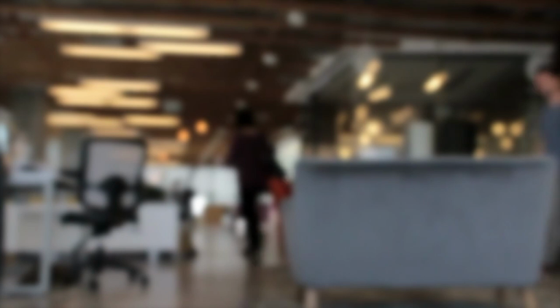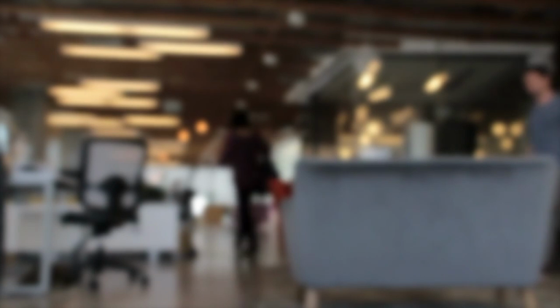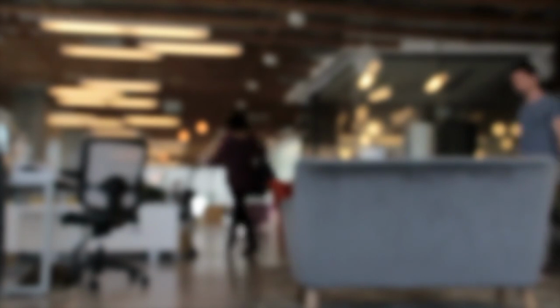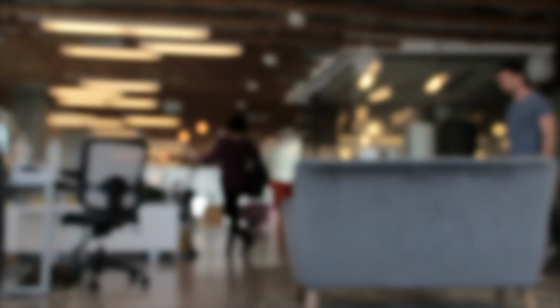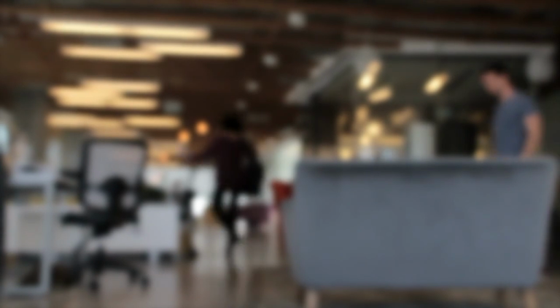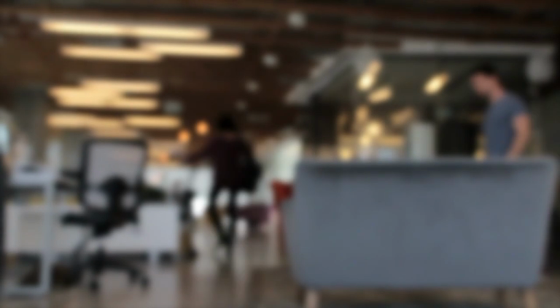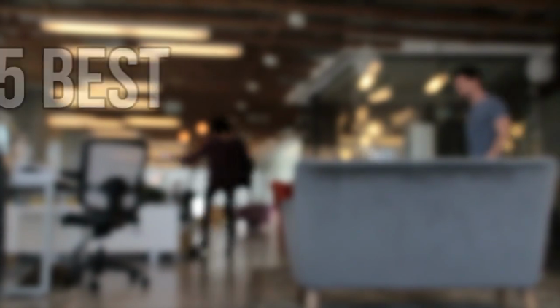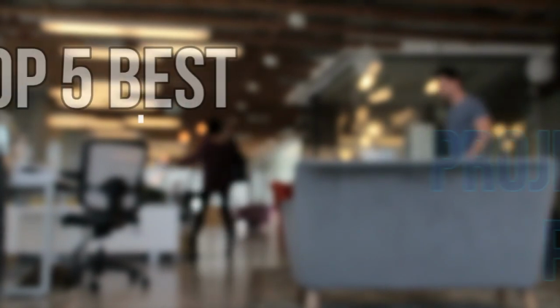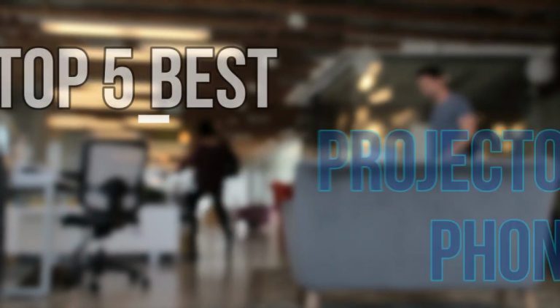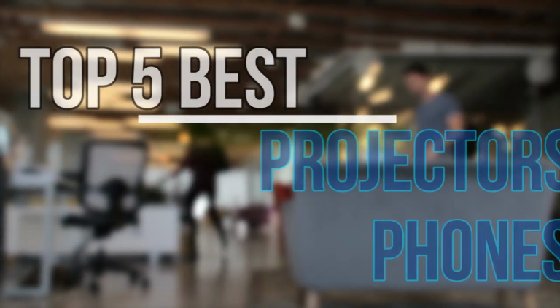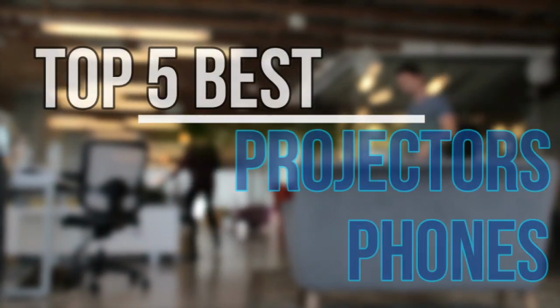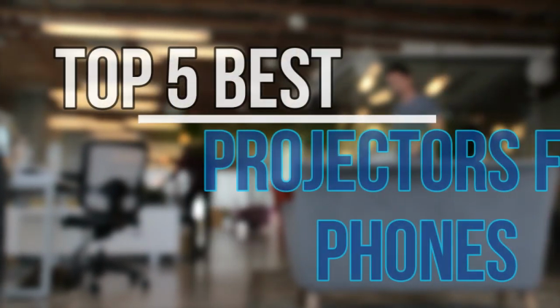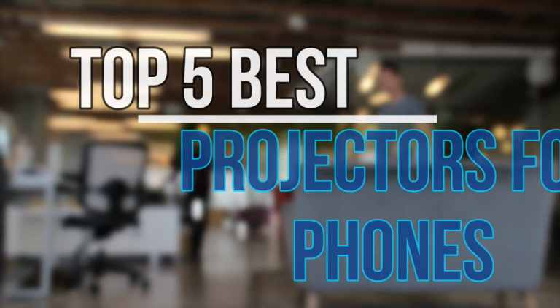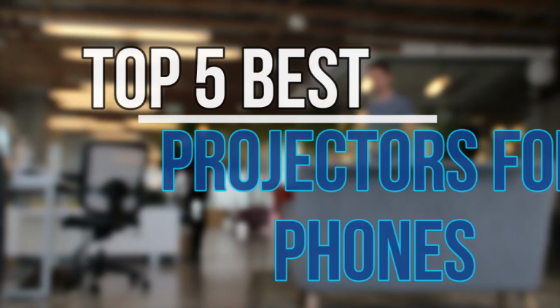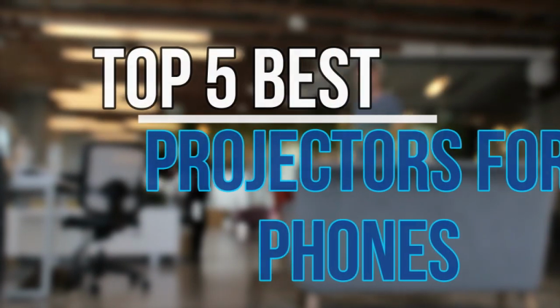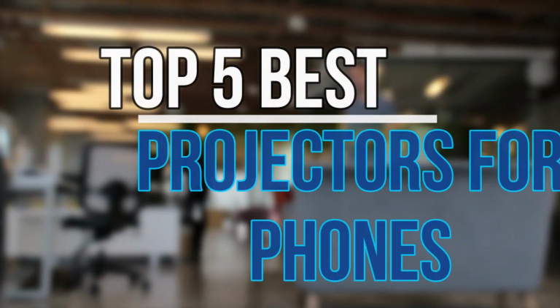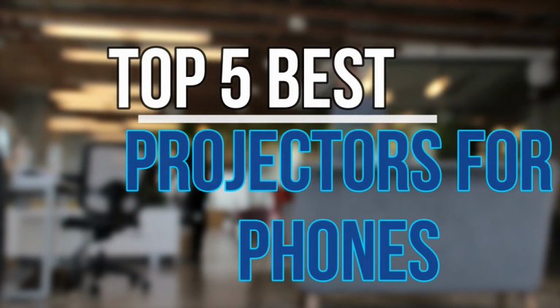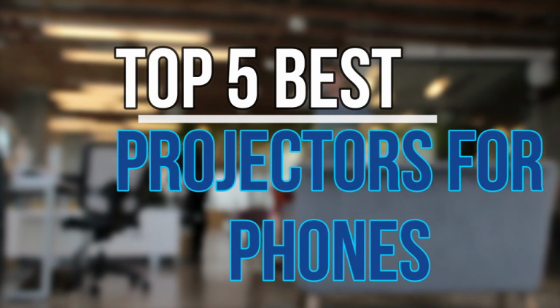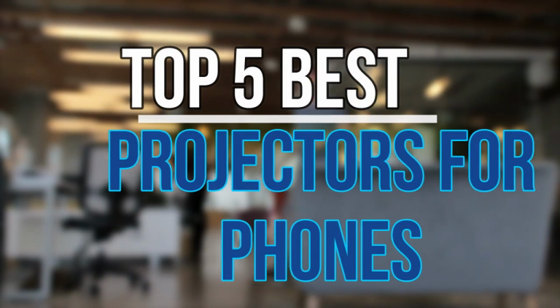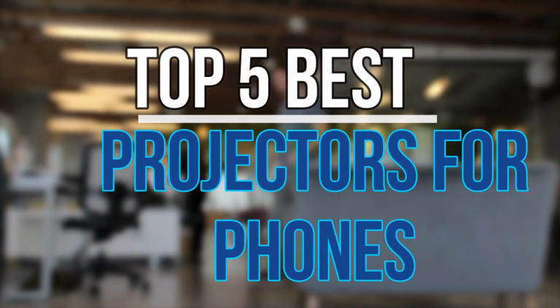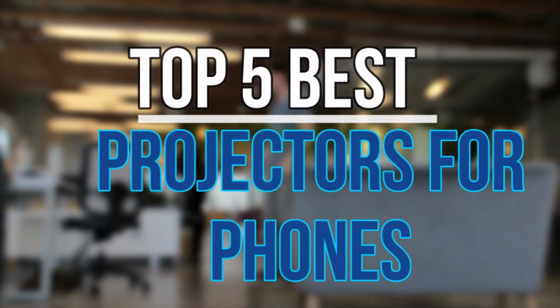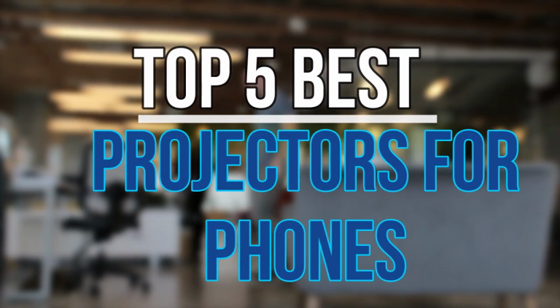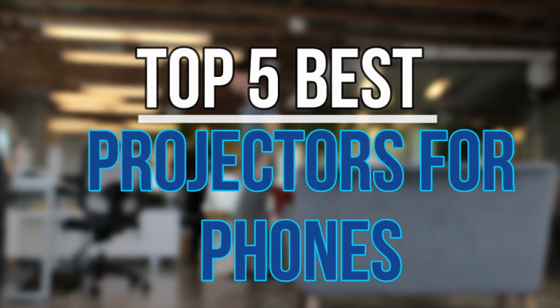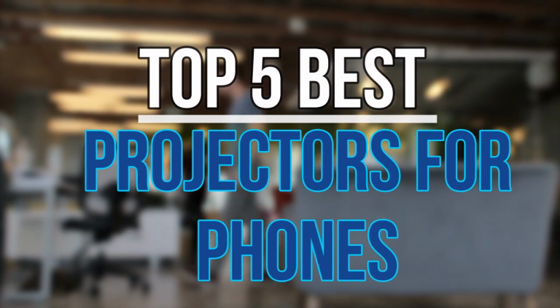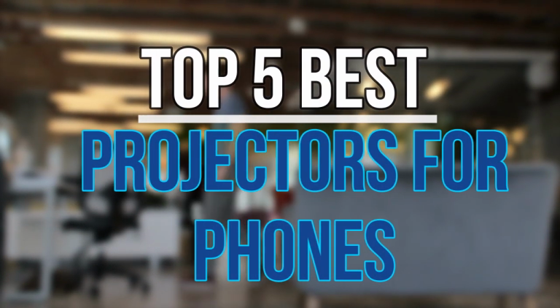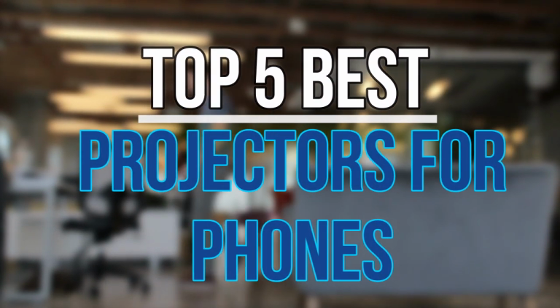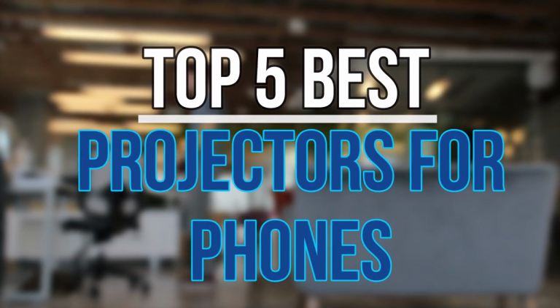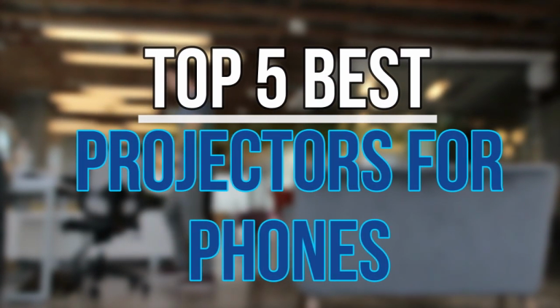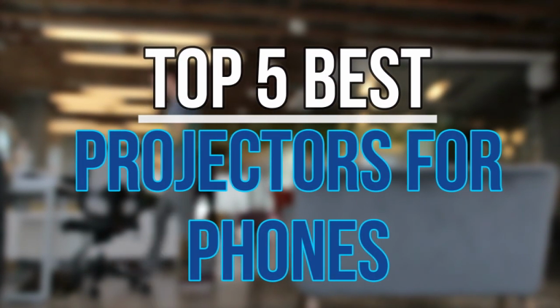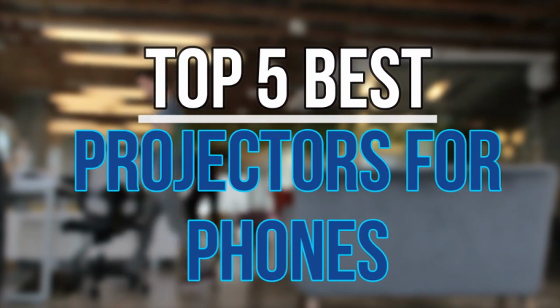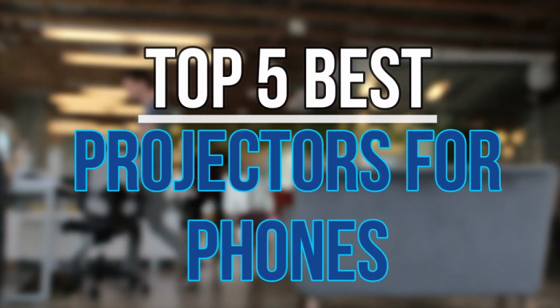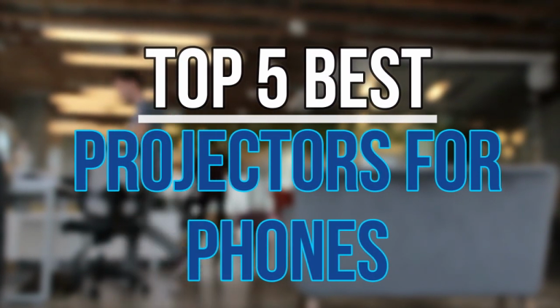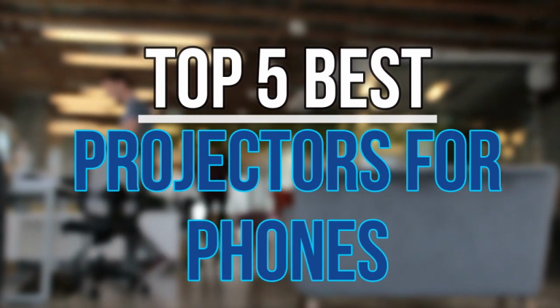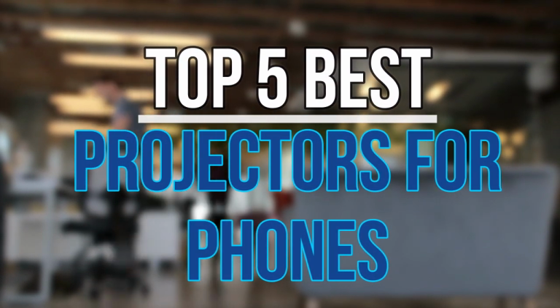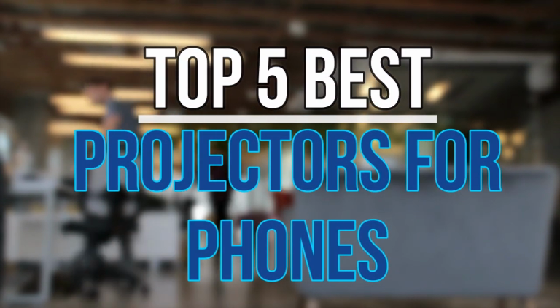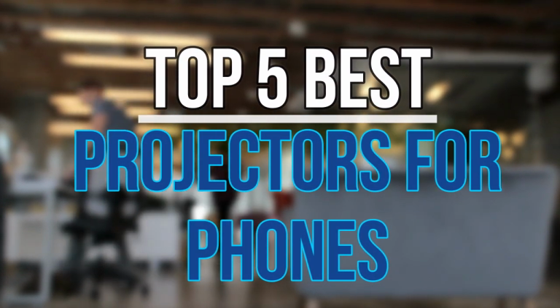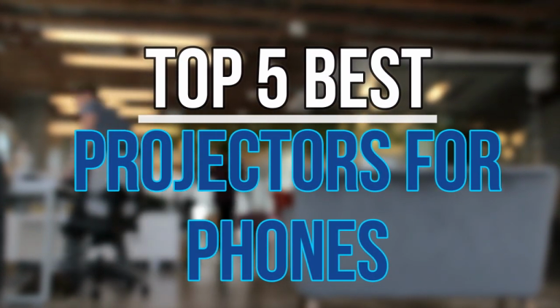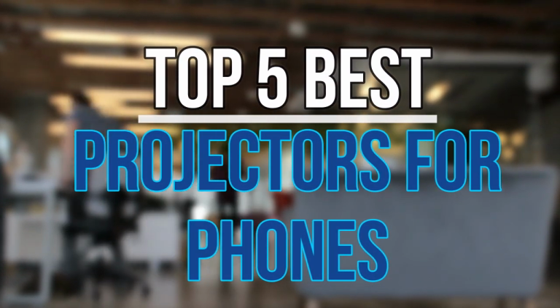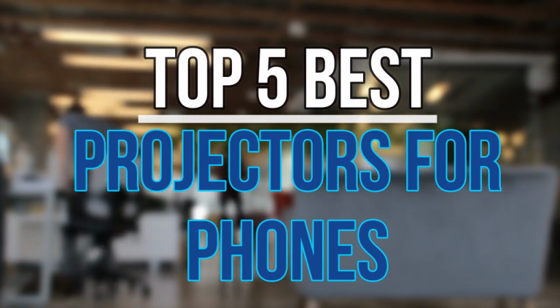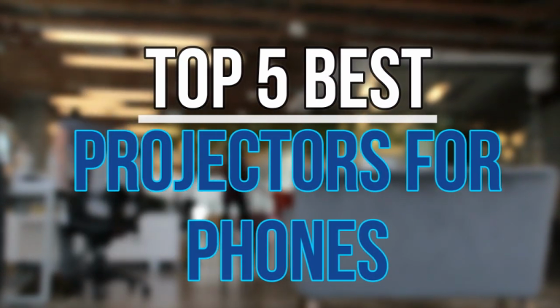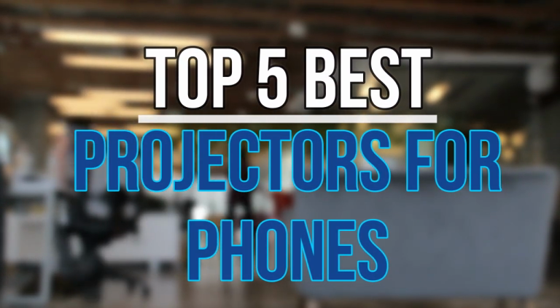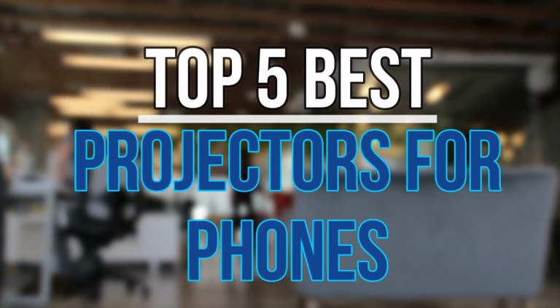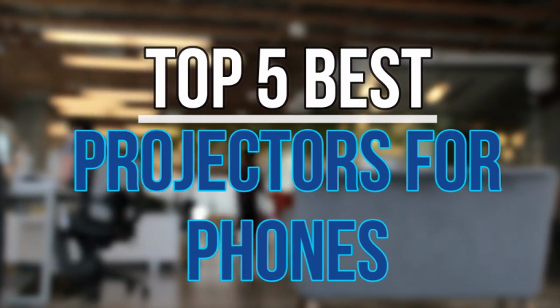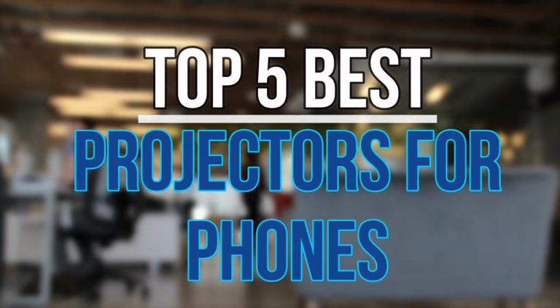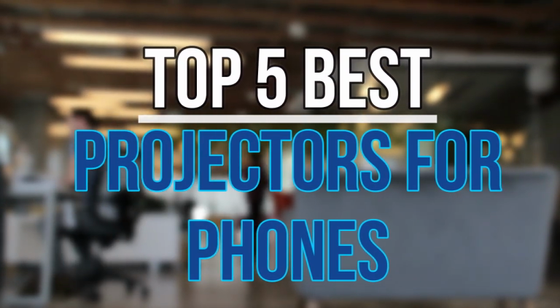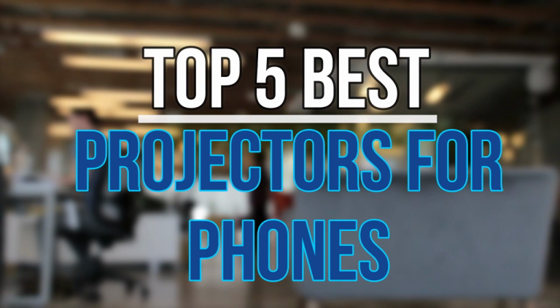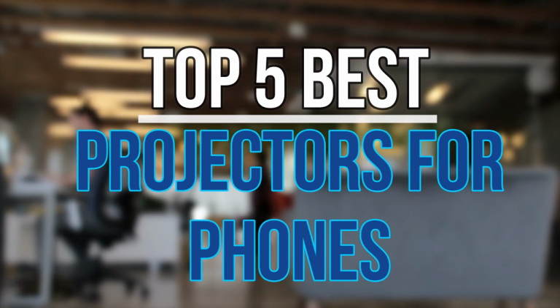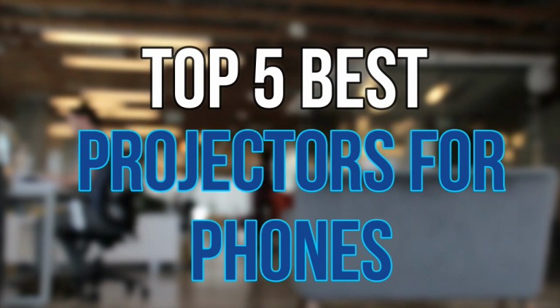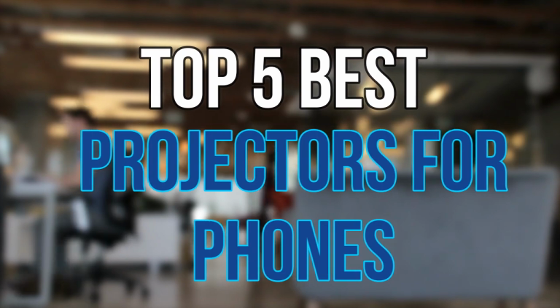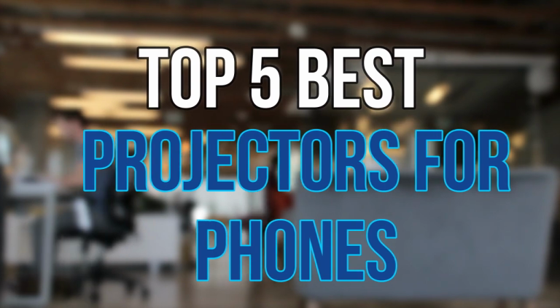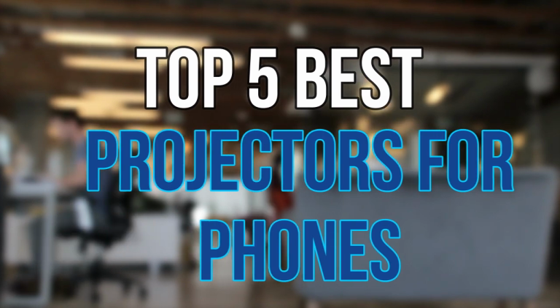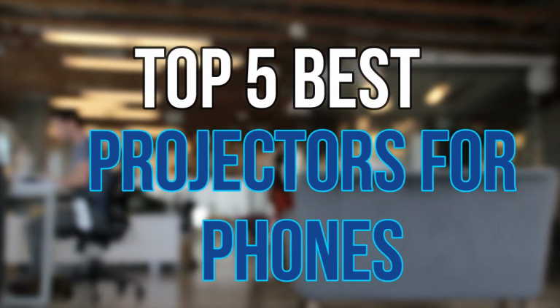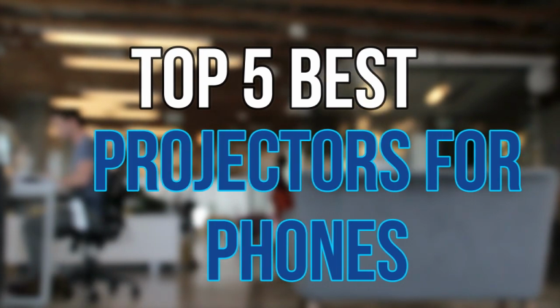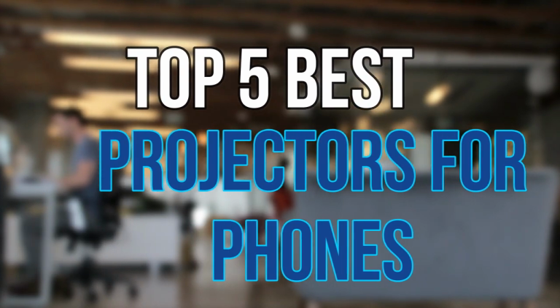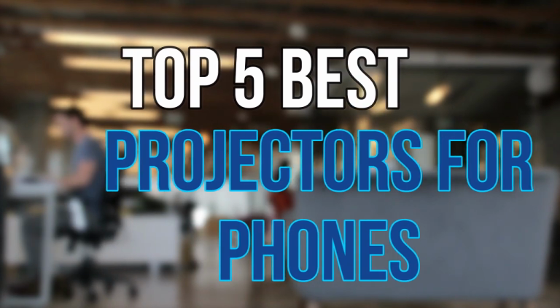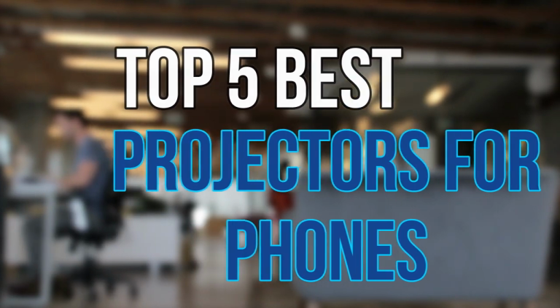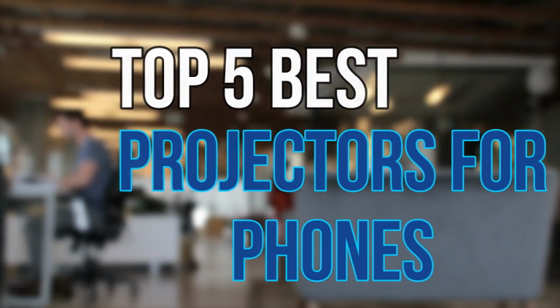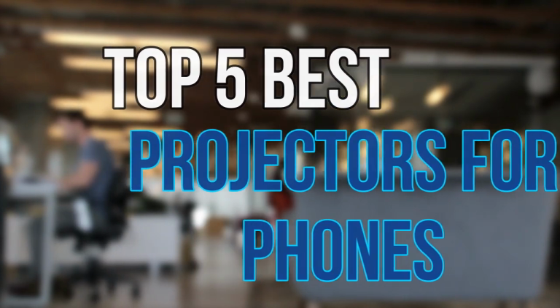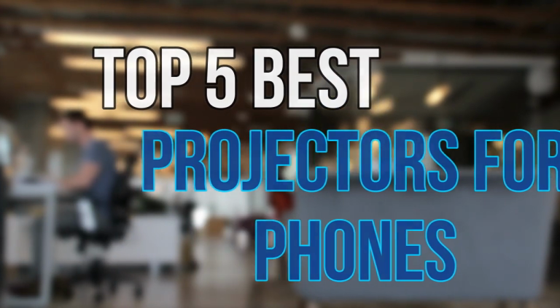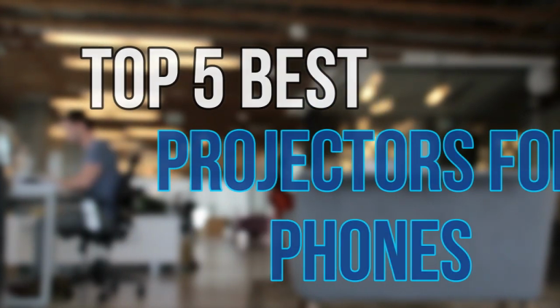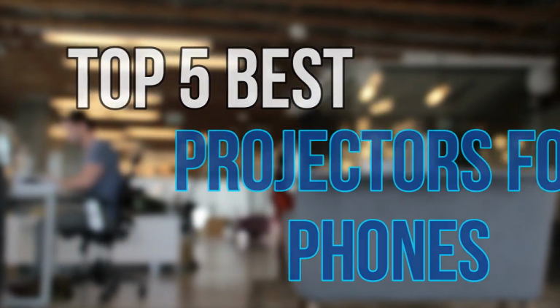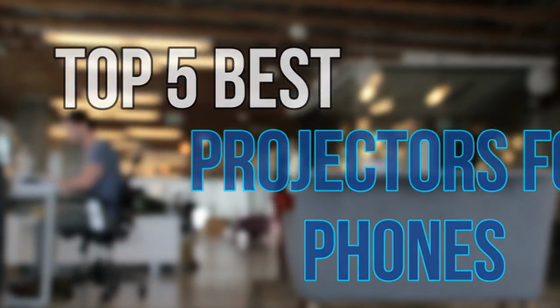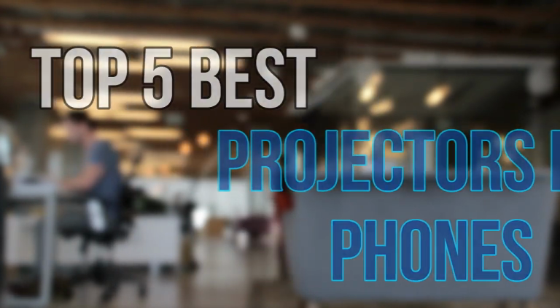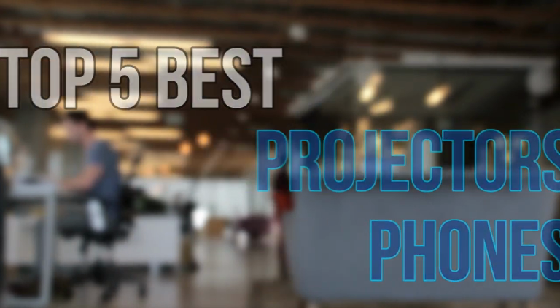Hello guys, today in this video we are going to help you find out the best projectors for phones on the market. Let's get started with the list.